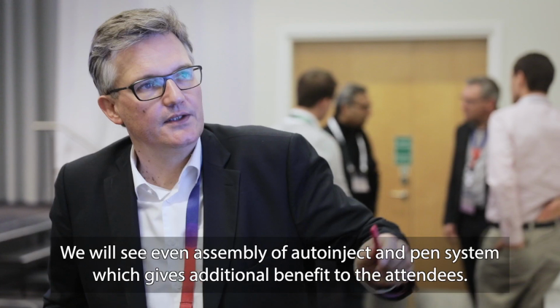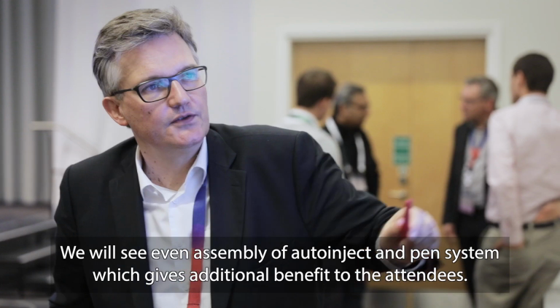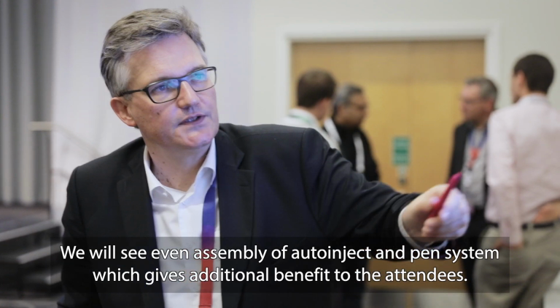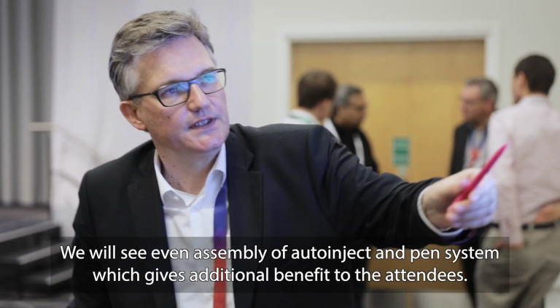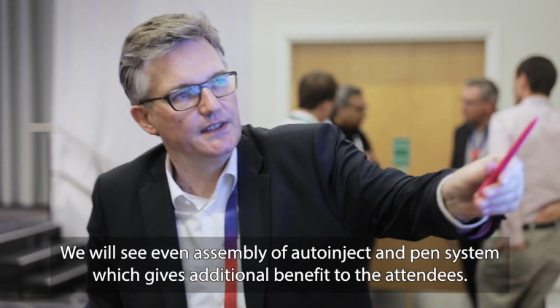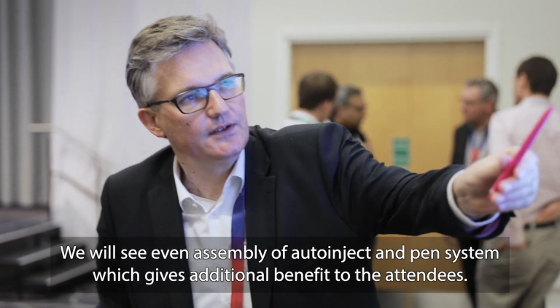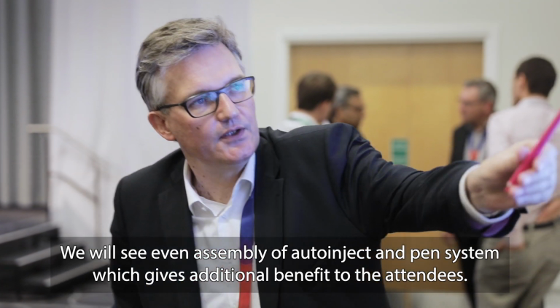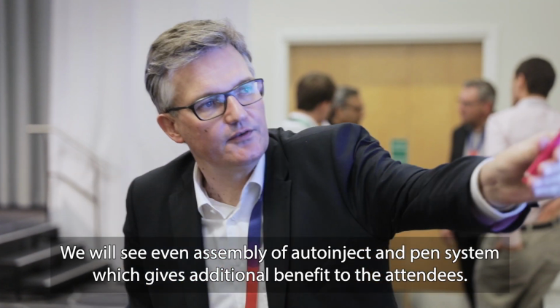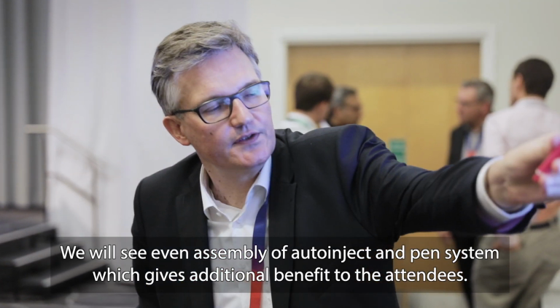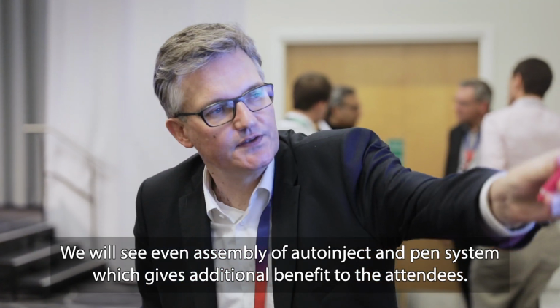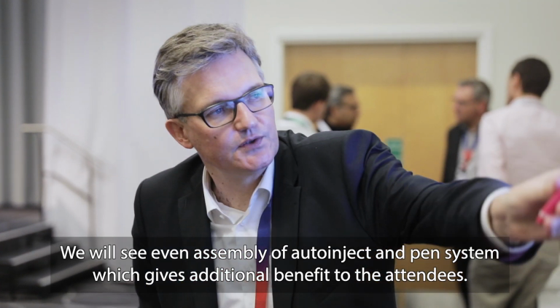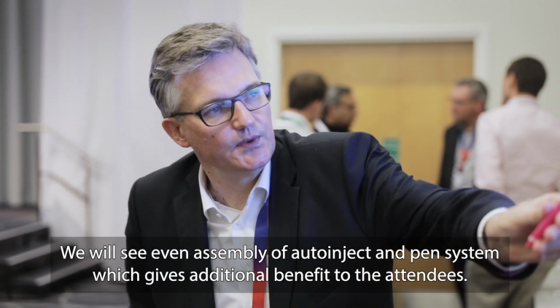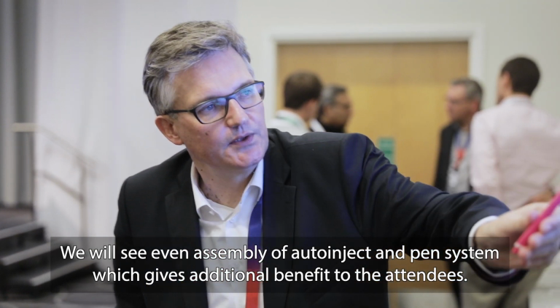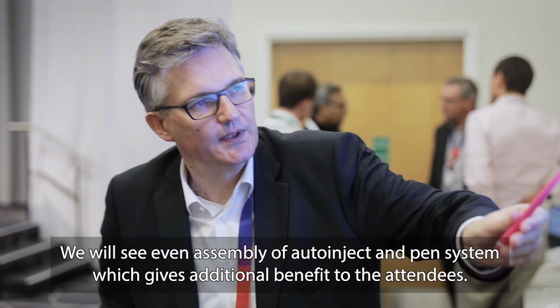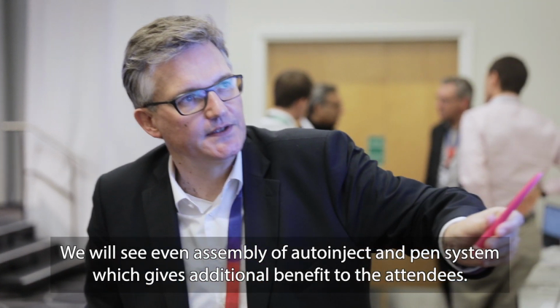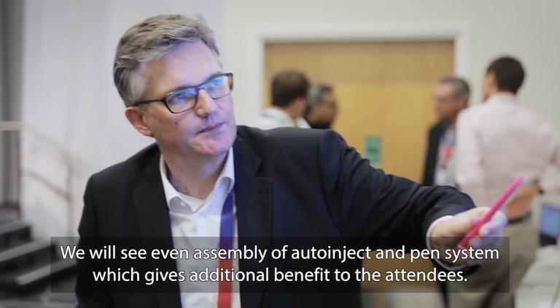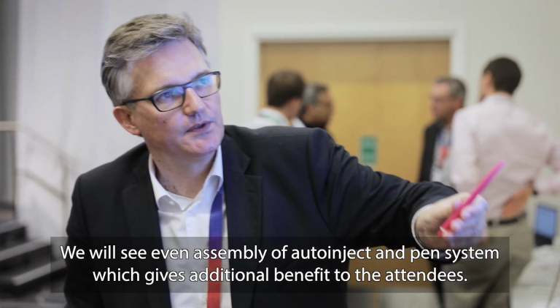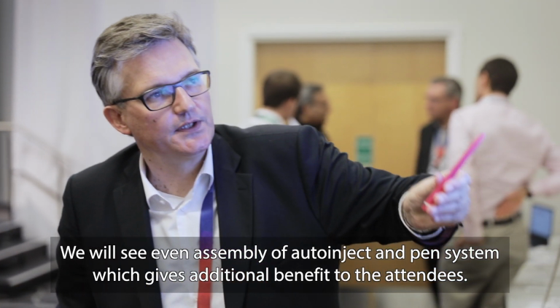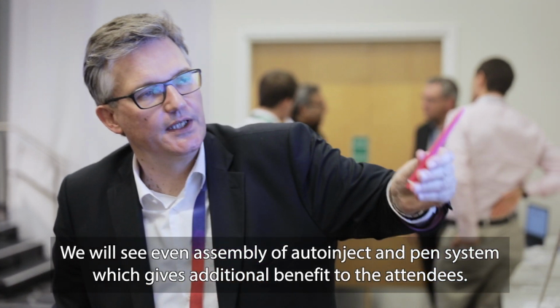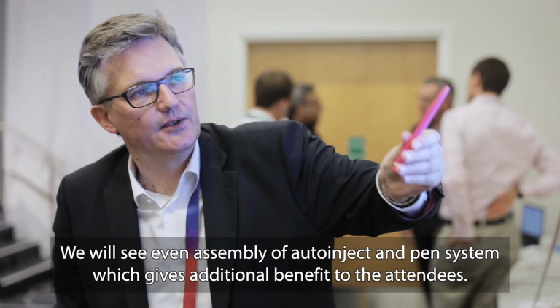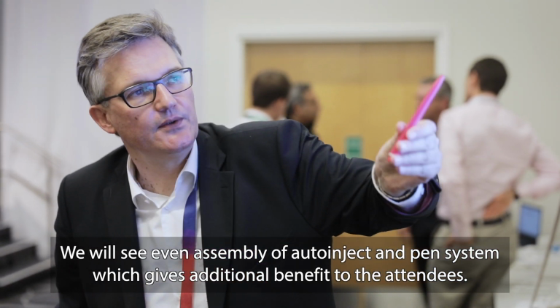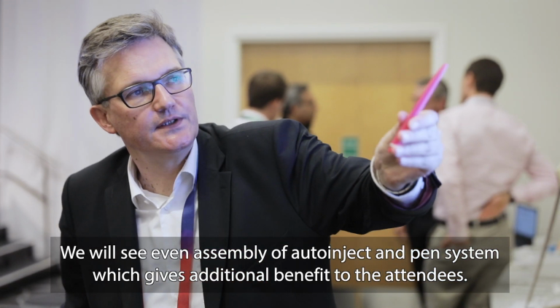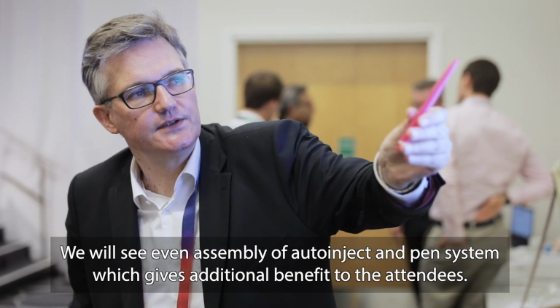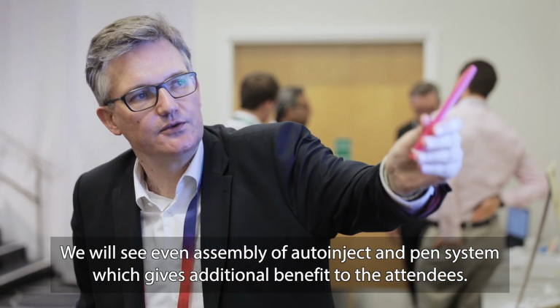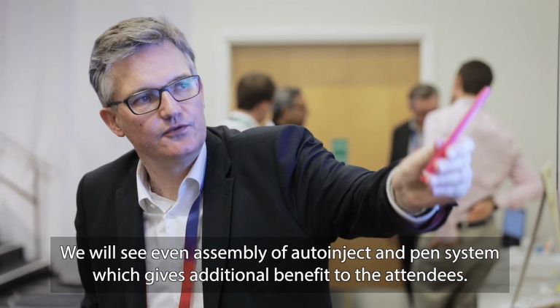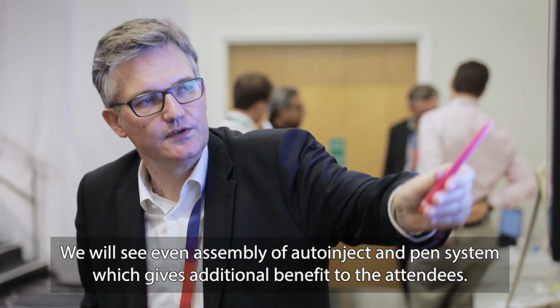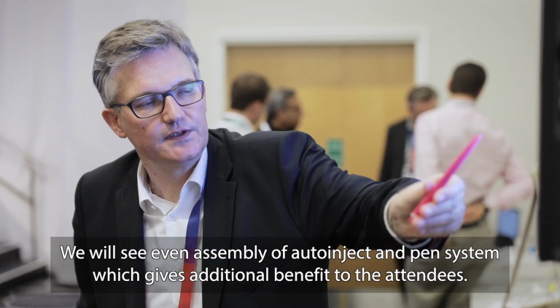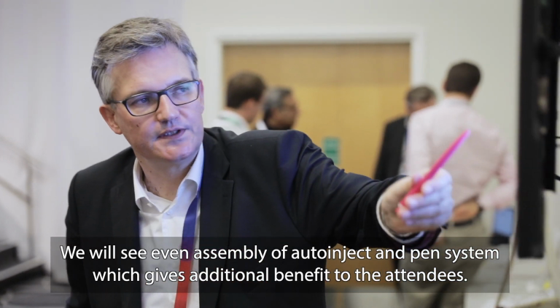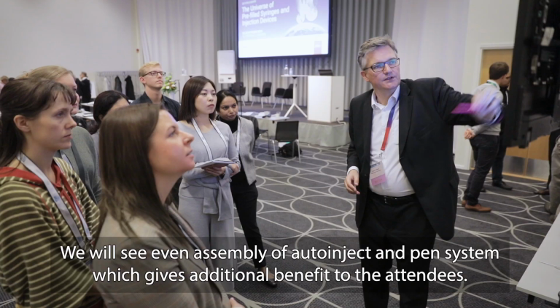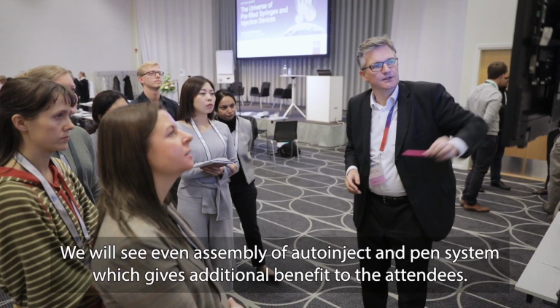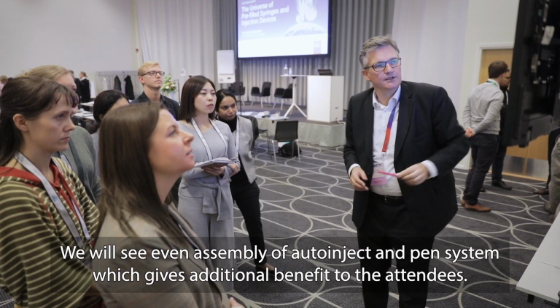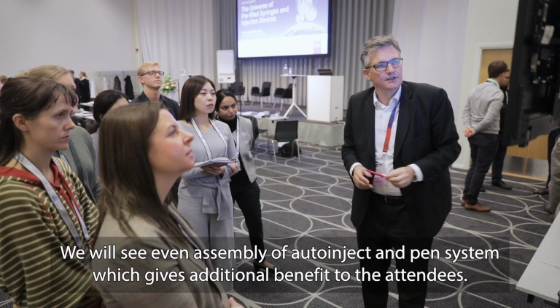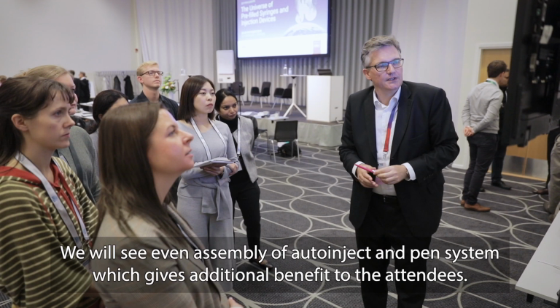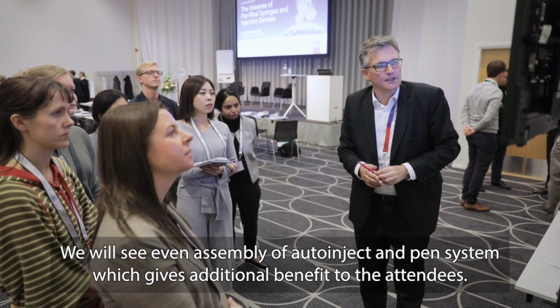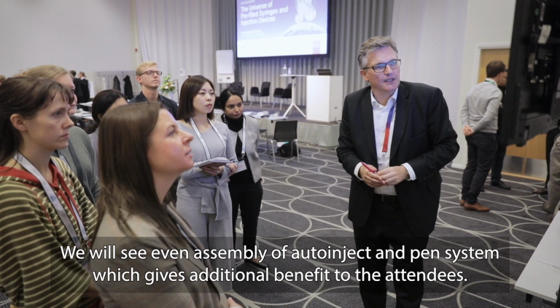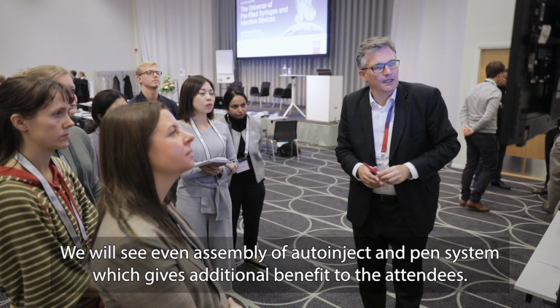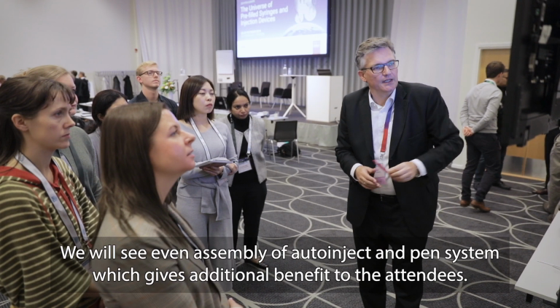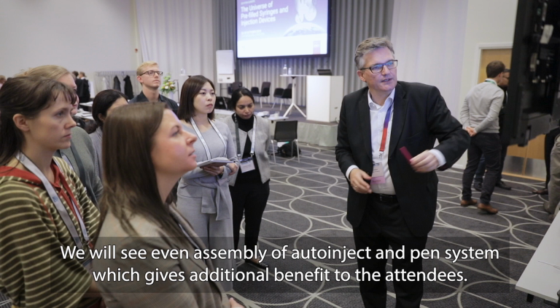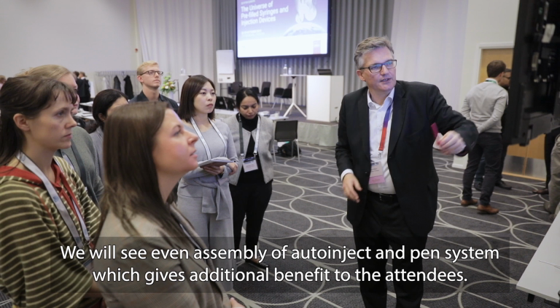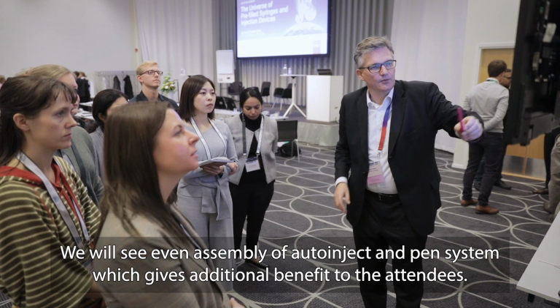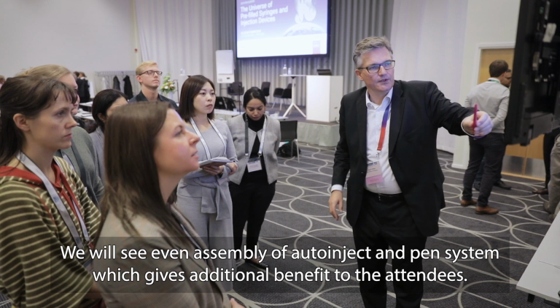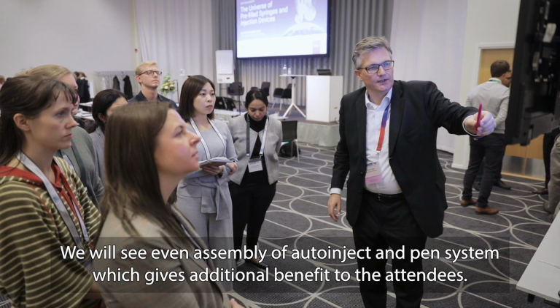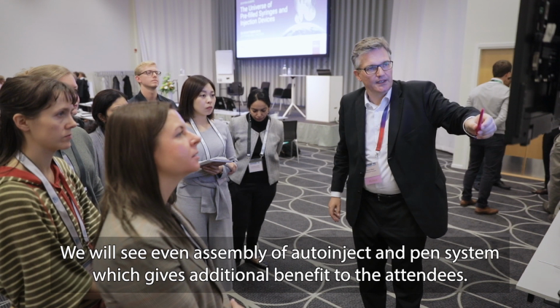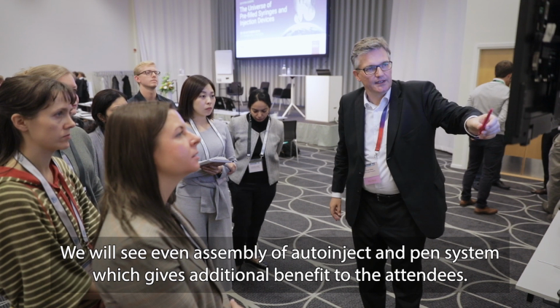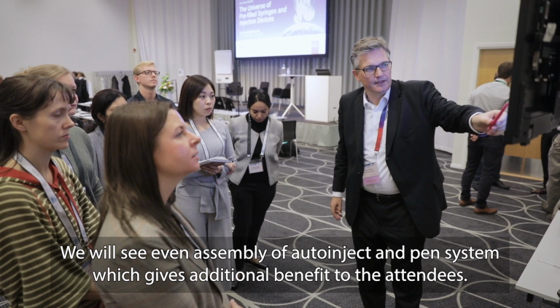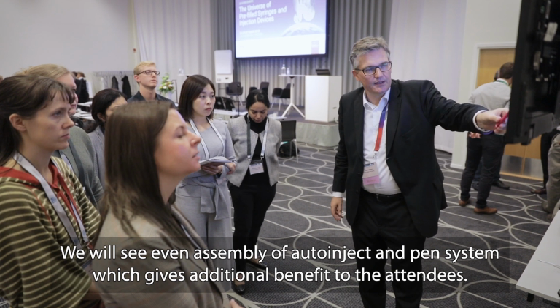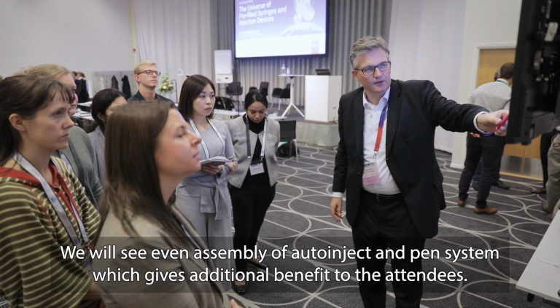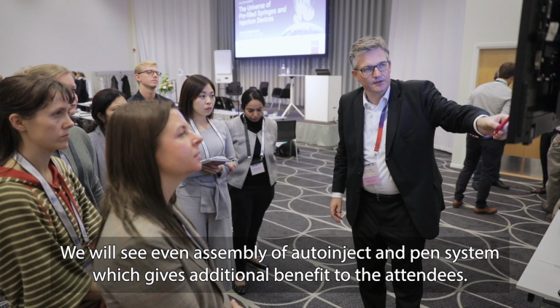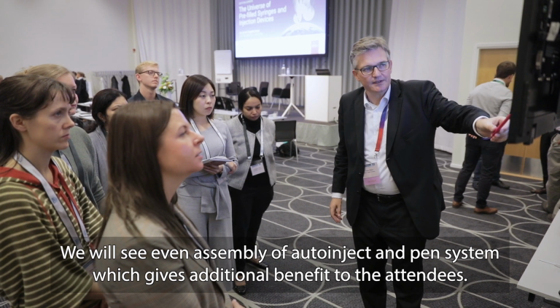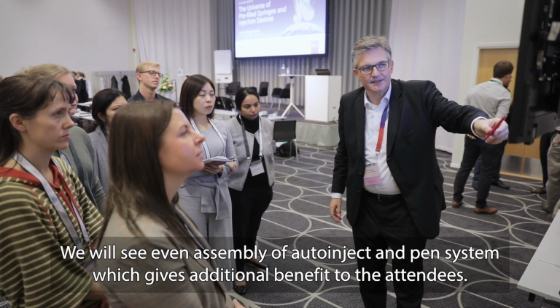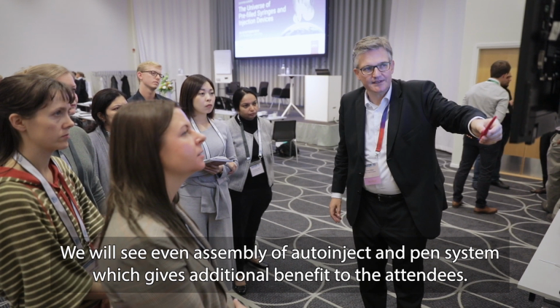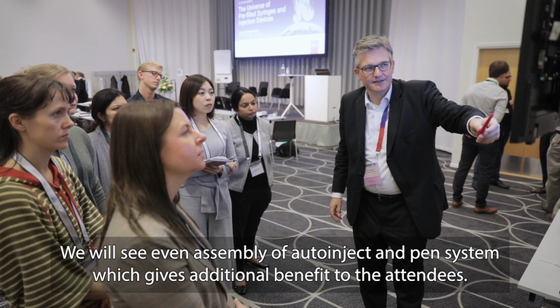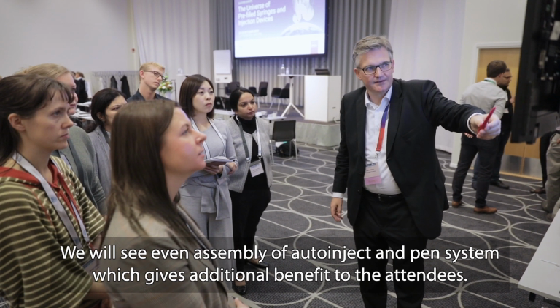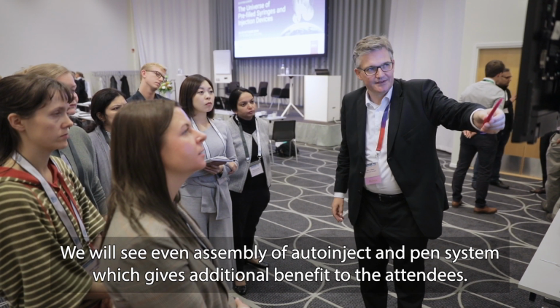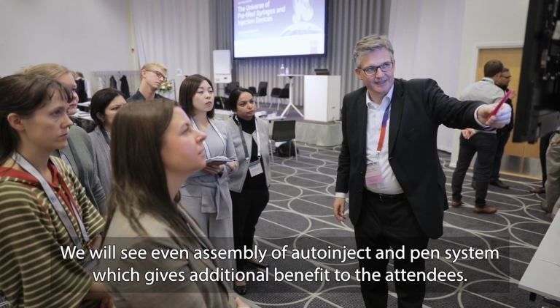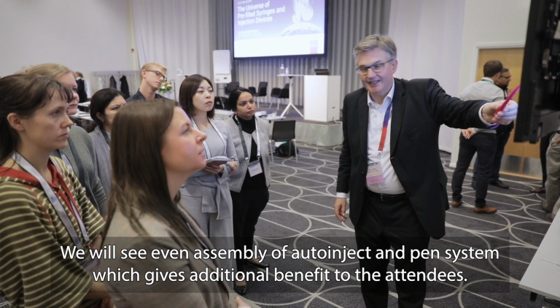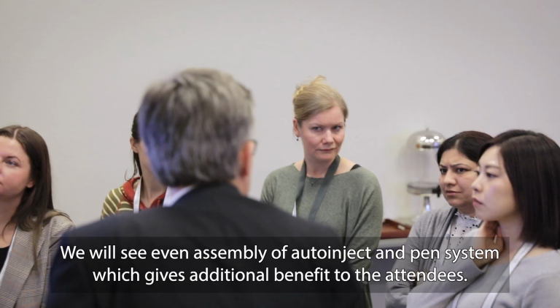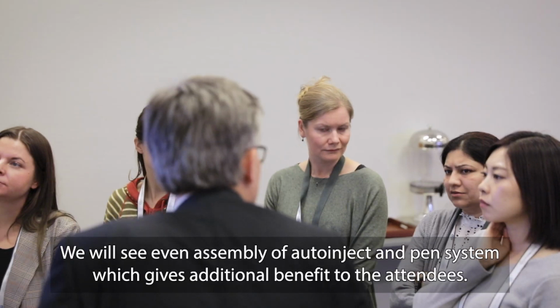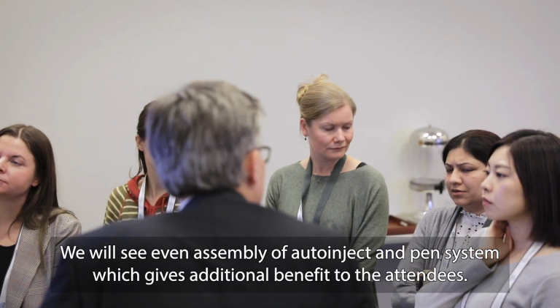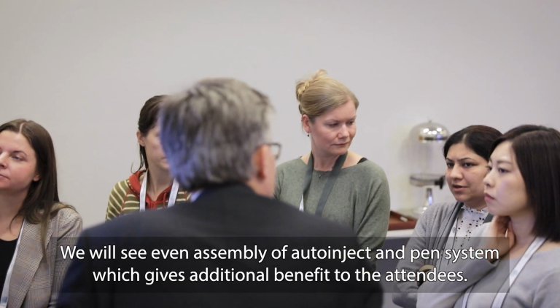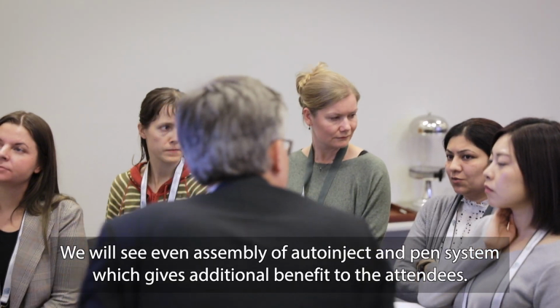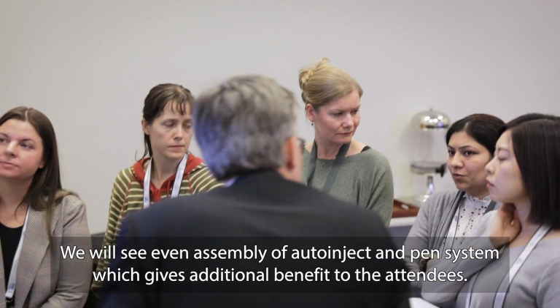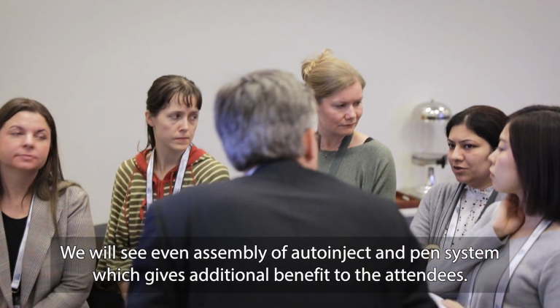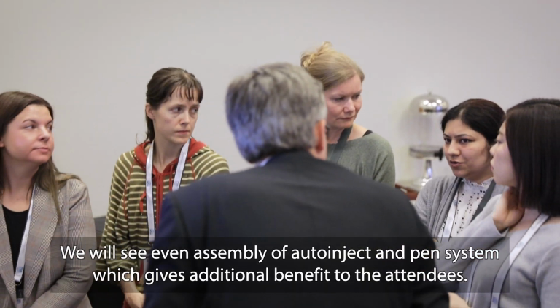We will also see the assembly of auto-injector and pen systems, which gives additional benefit to the attendees.